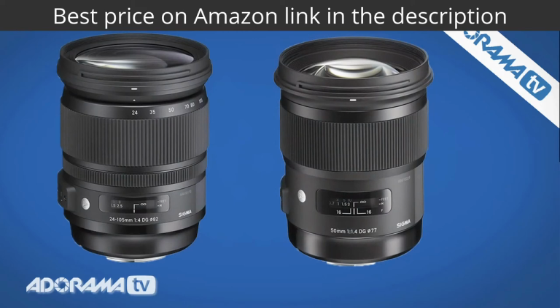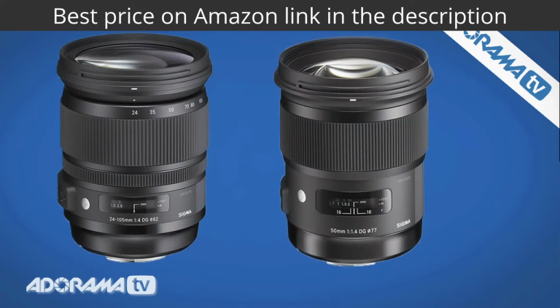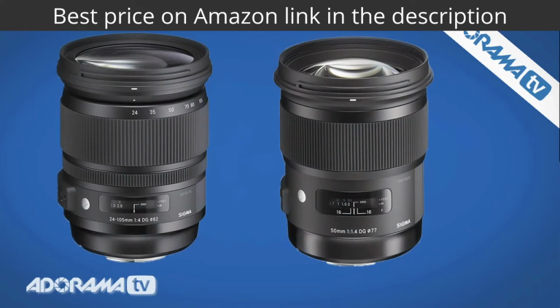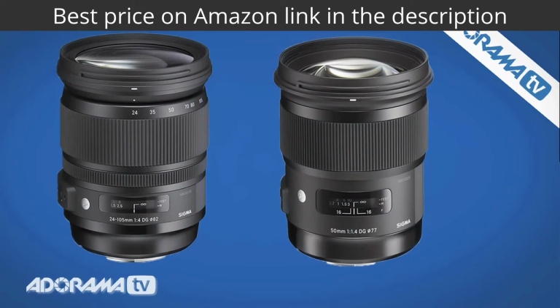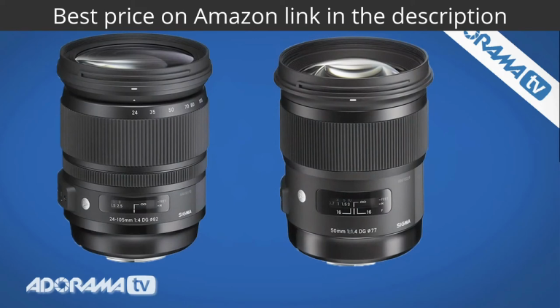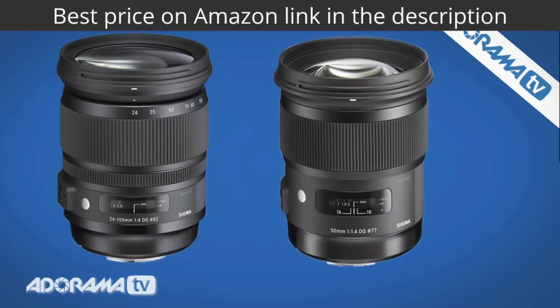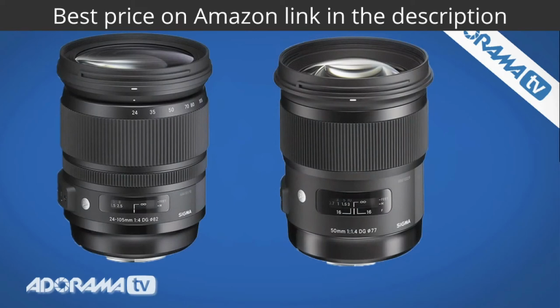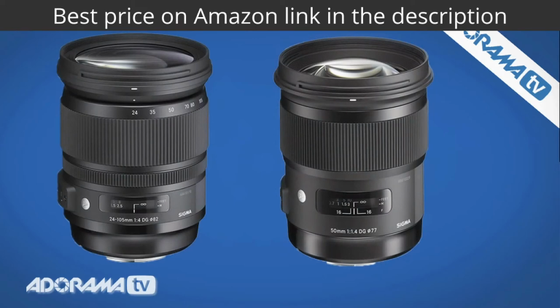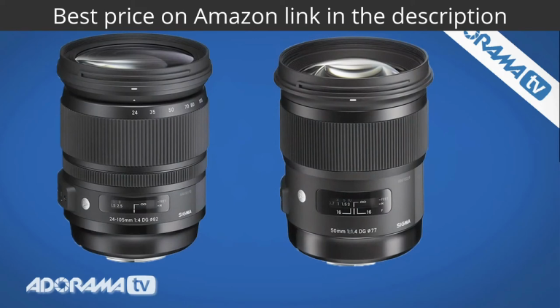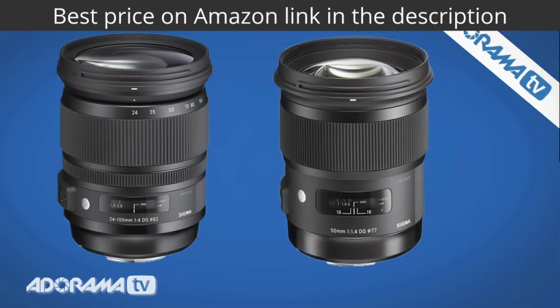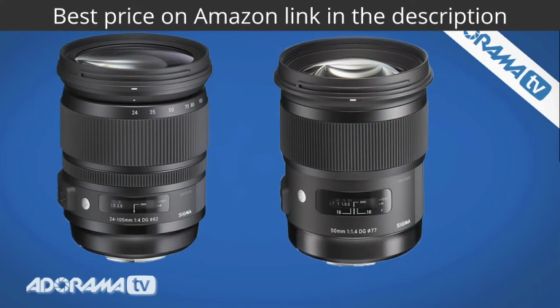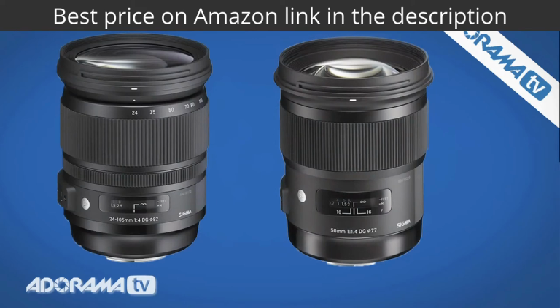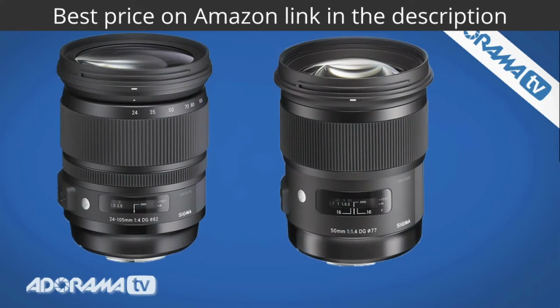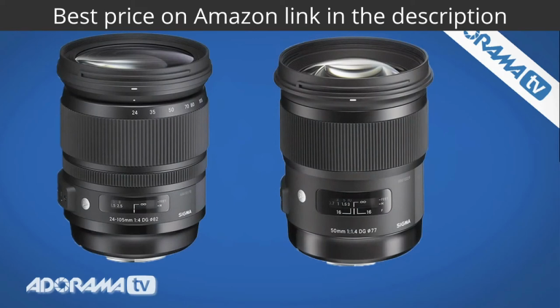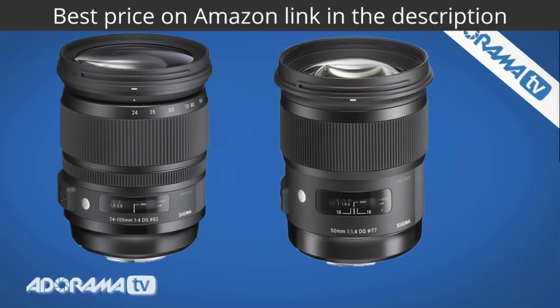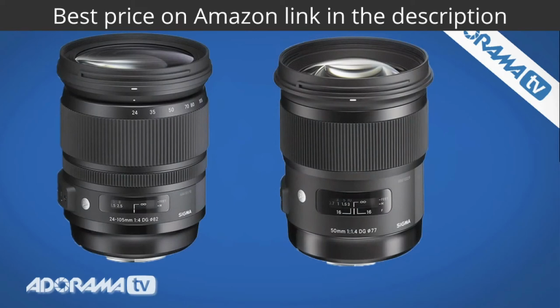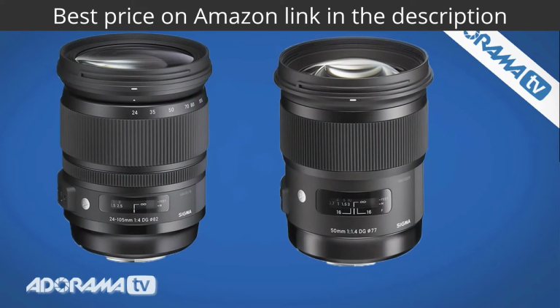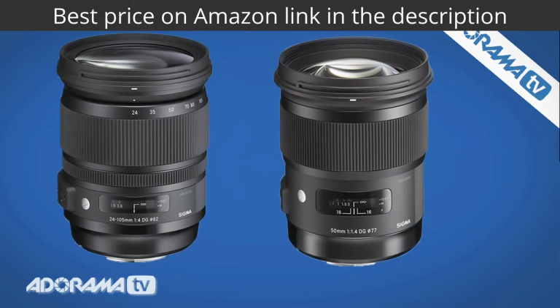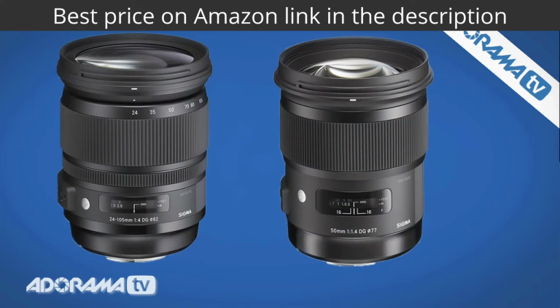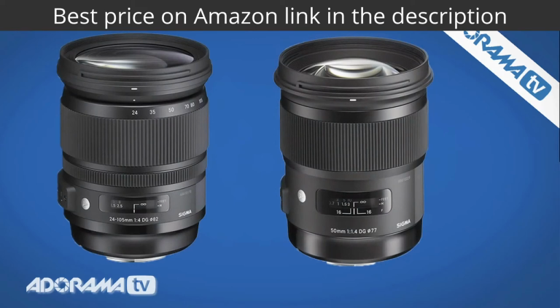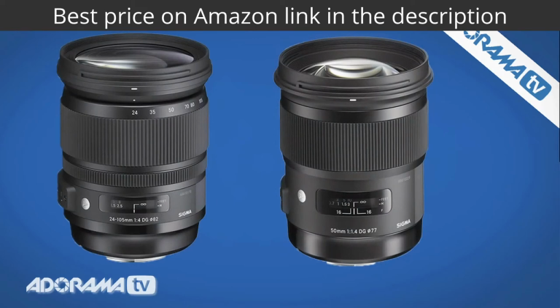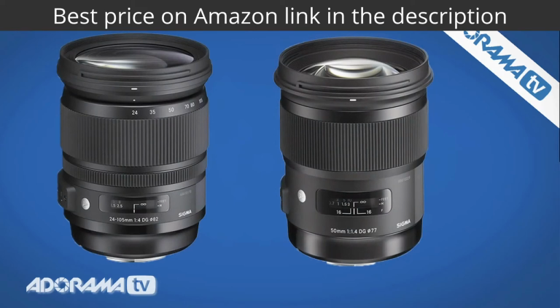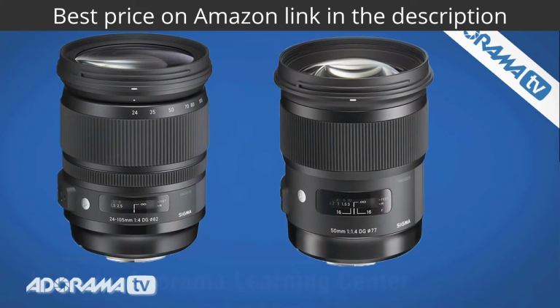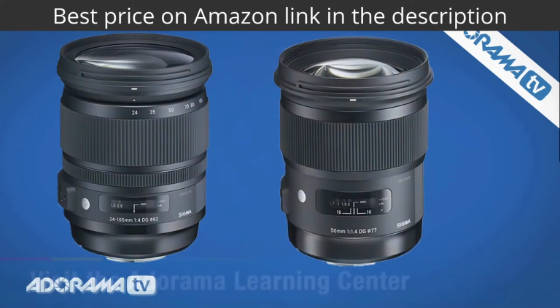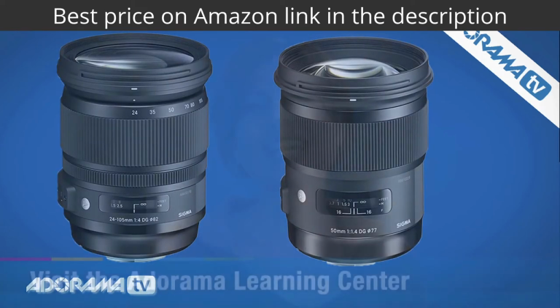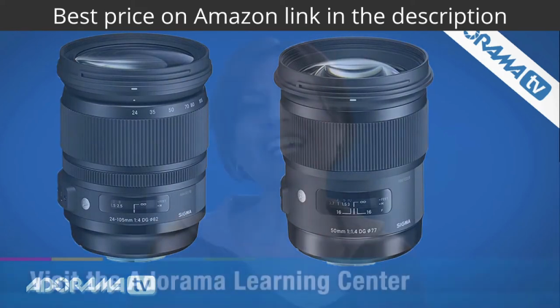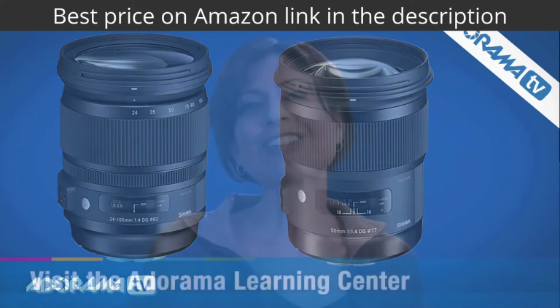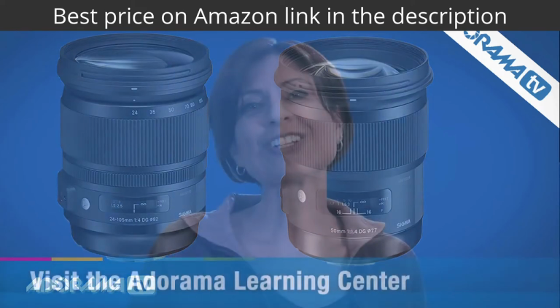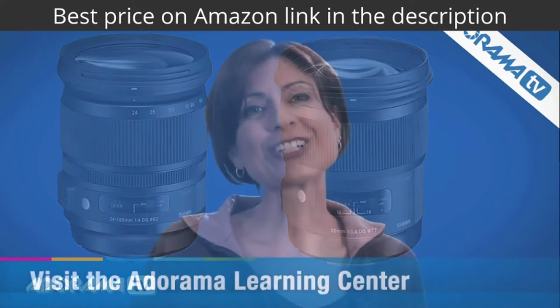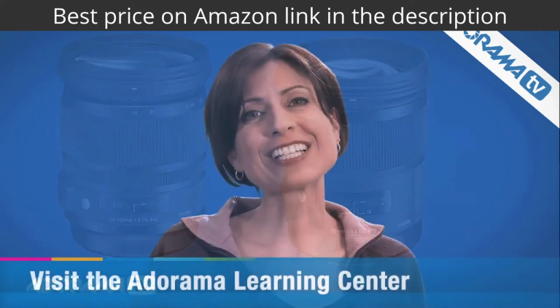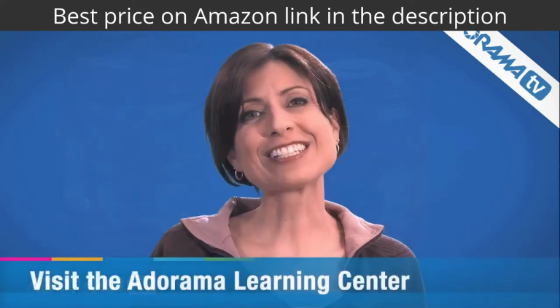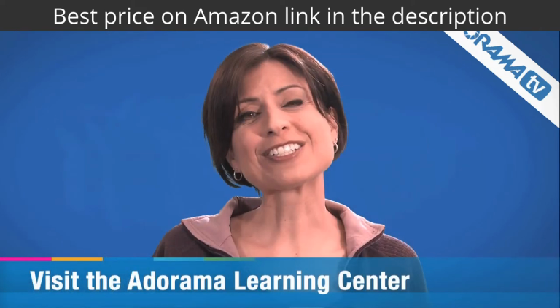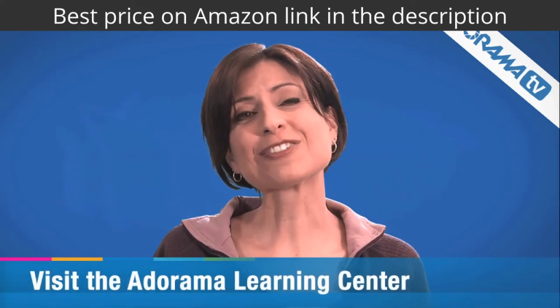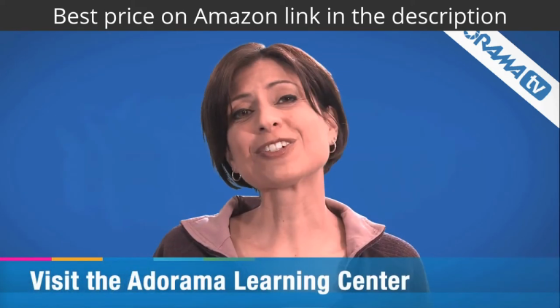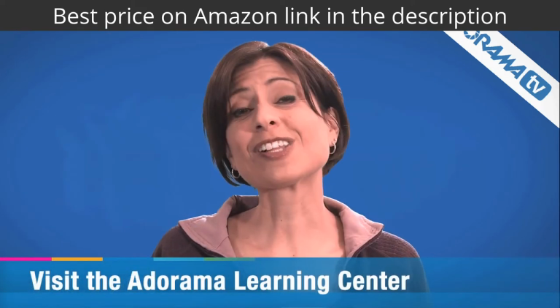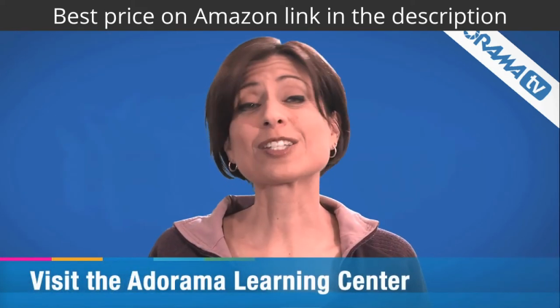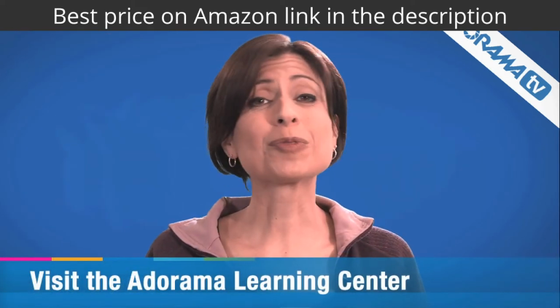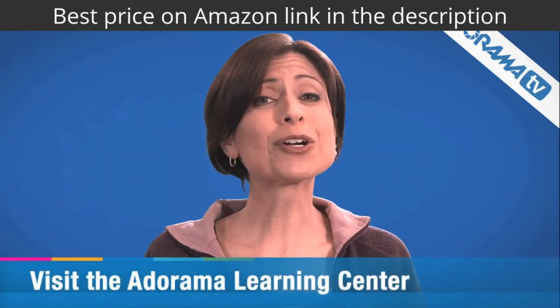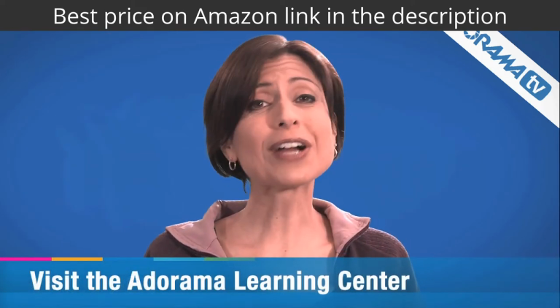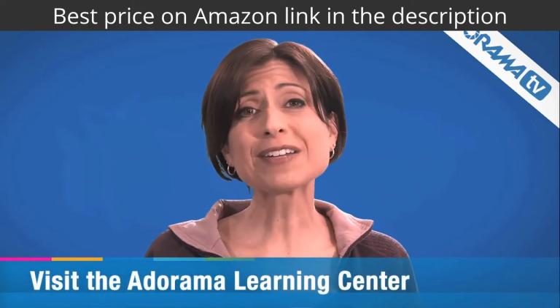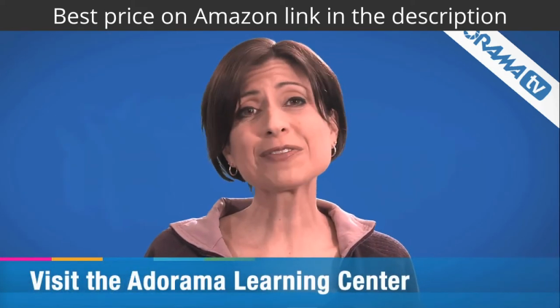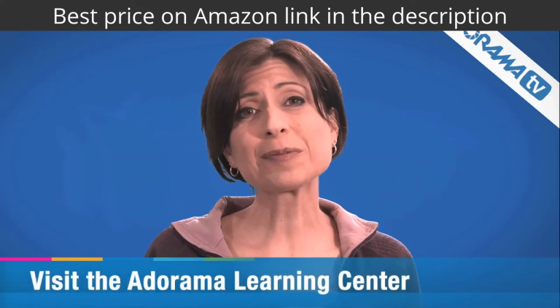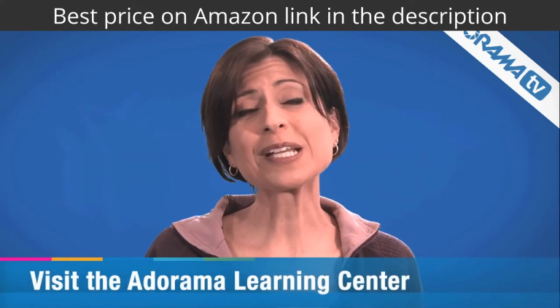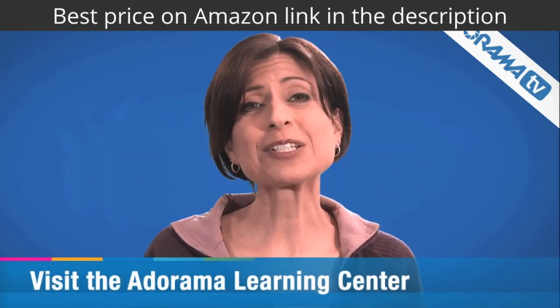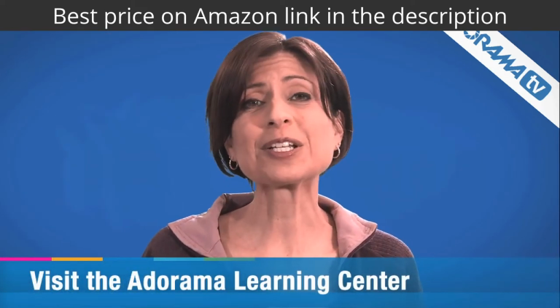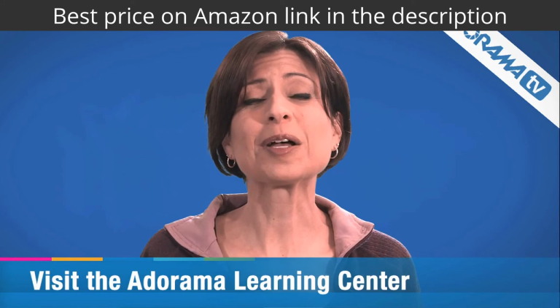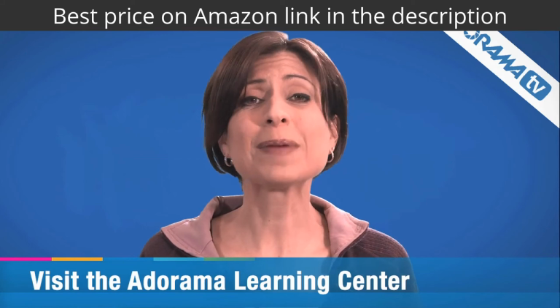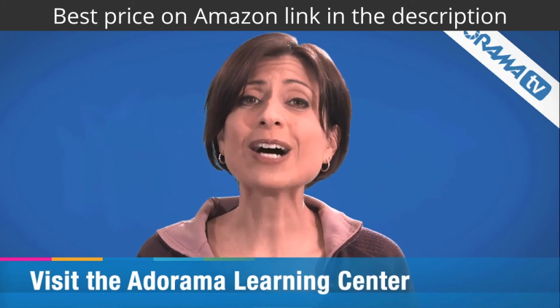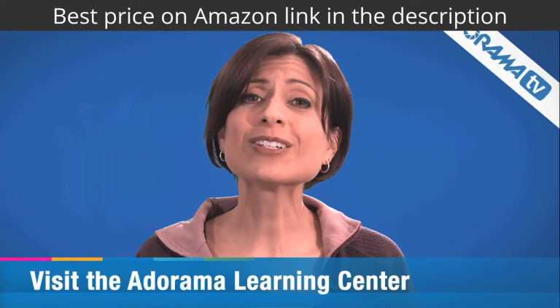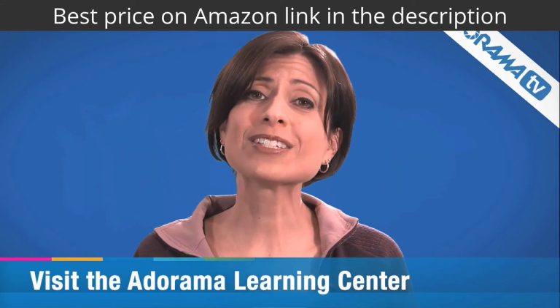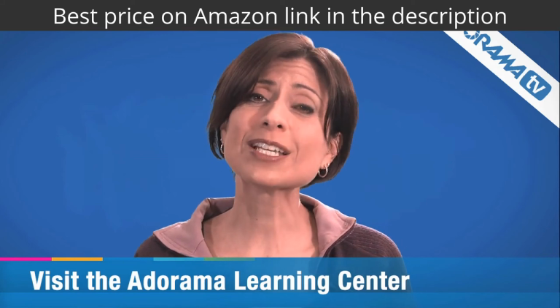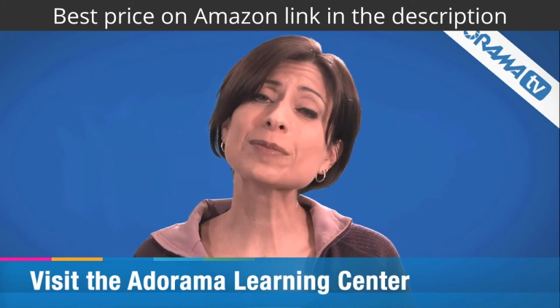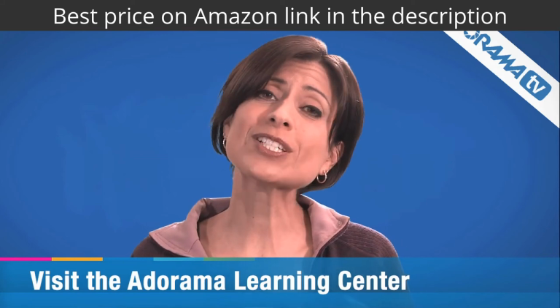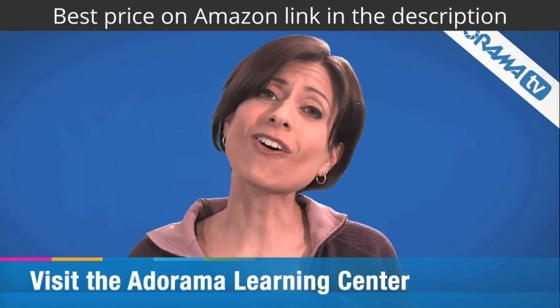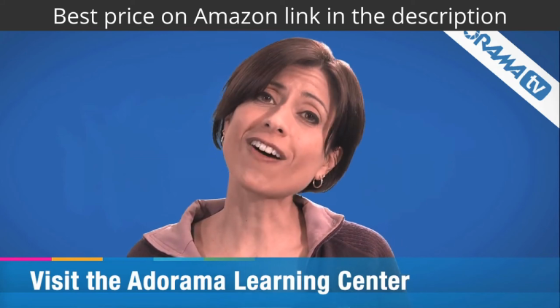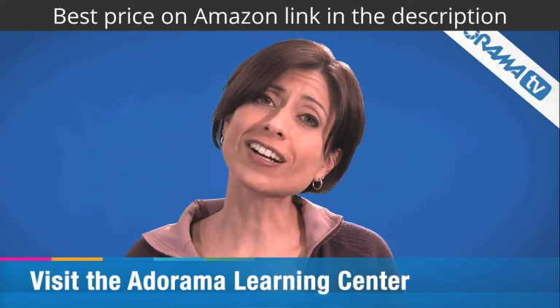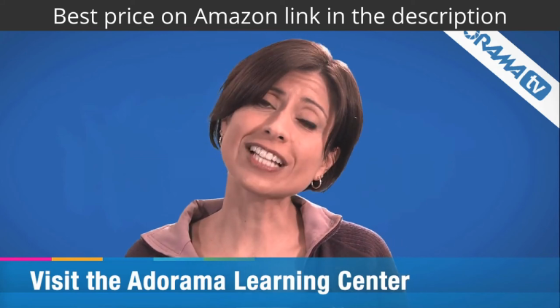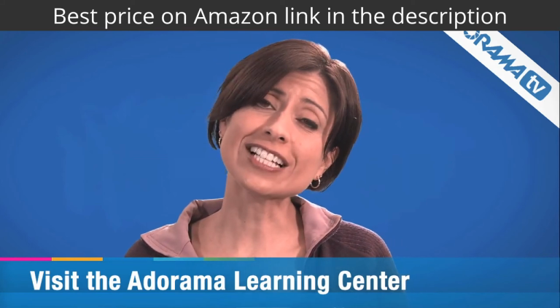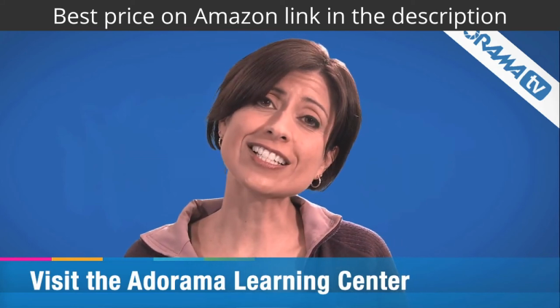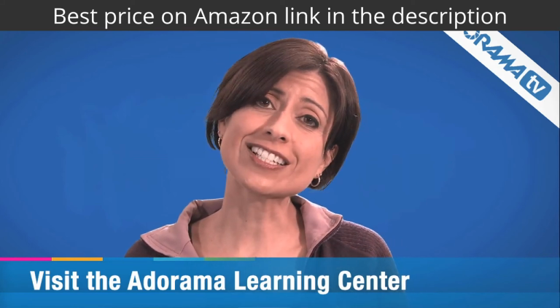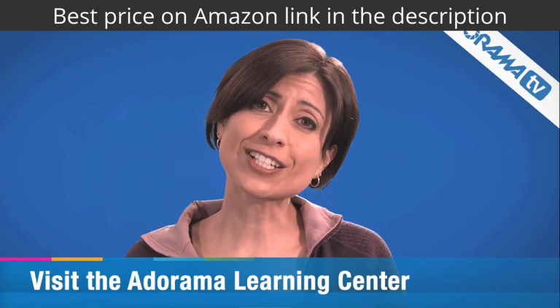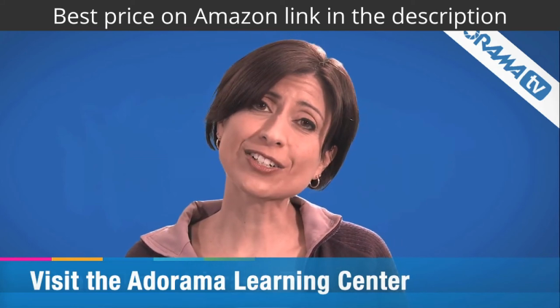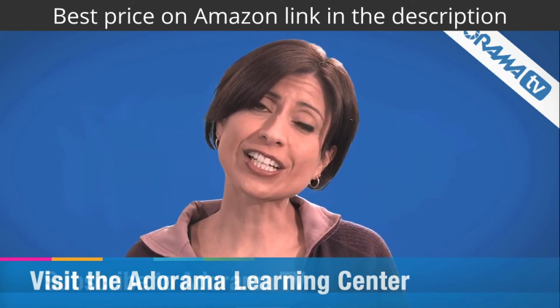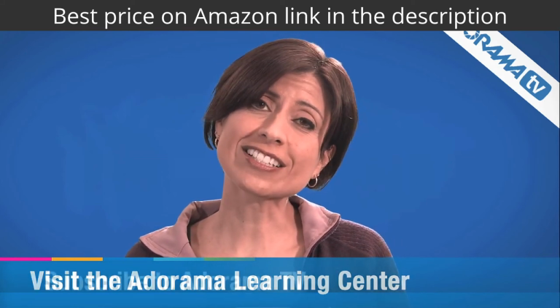Thanks so much for joining me today. Make sure you check out the Learning Center for lots more great information about Sigma's Art lens series.